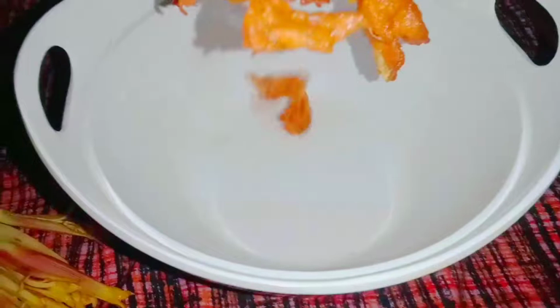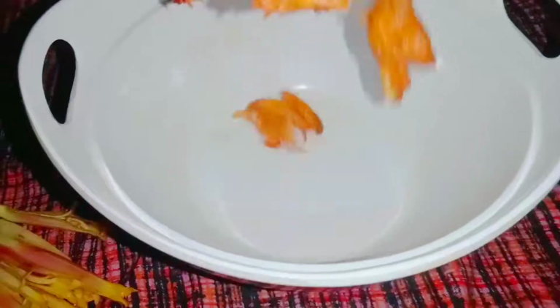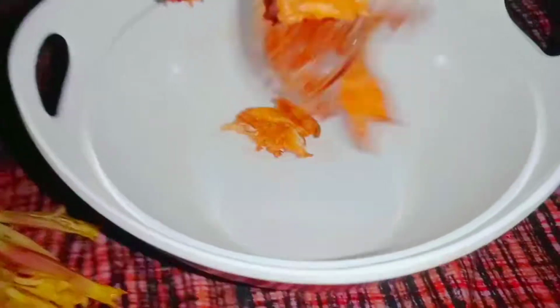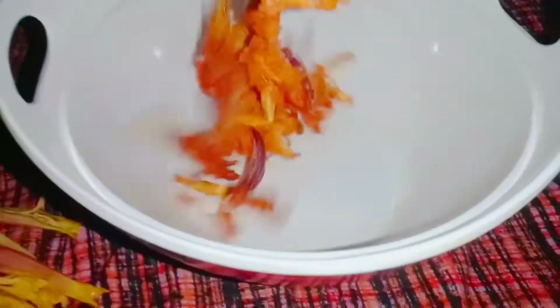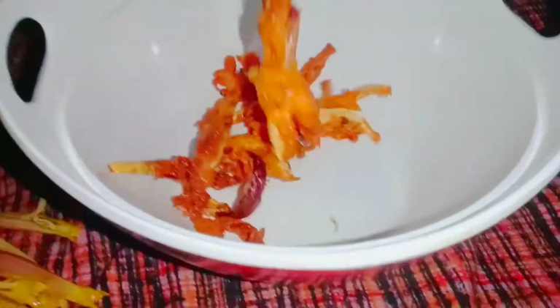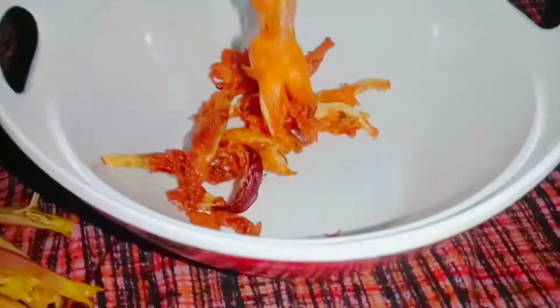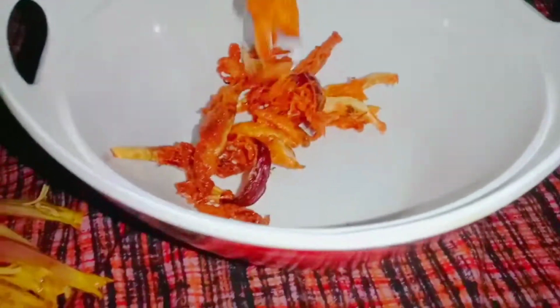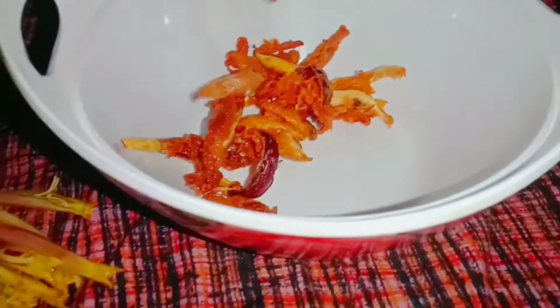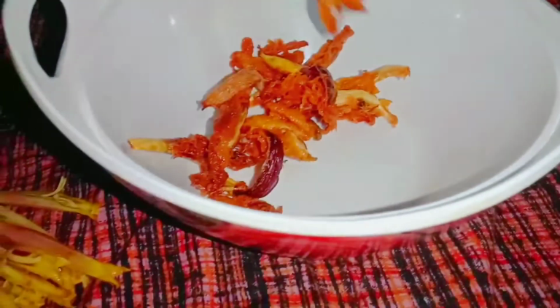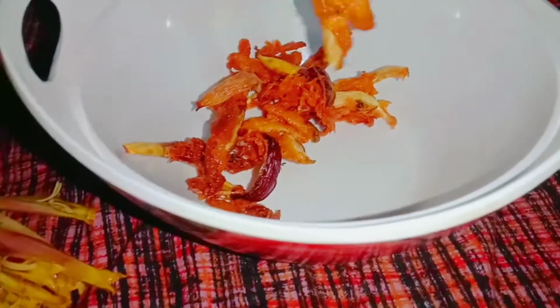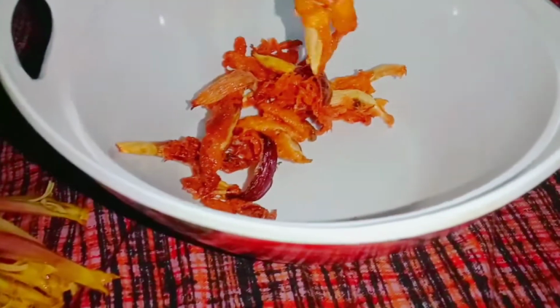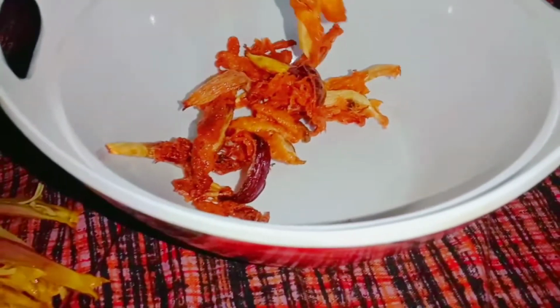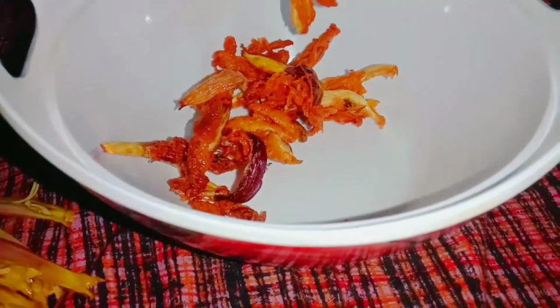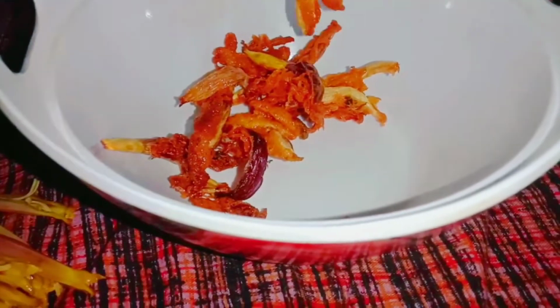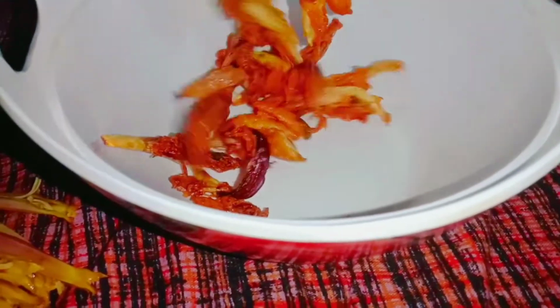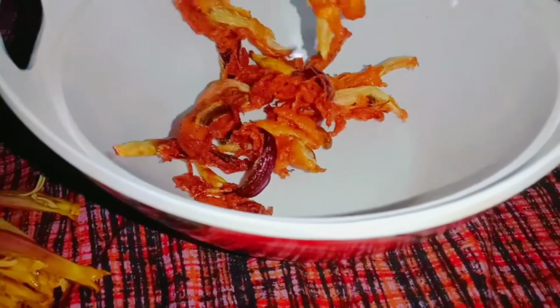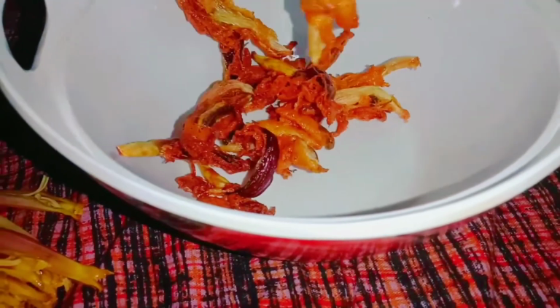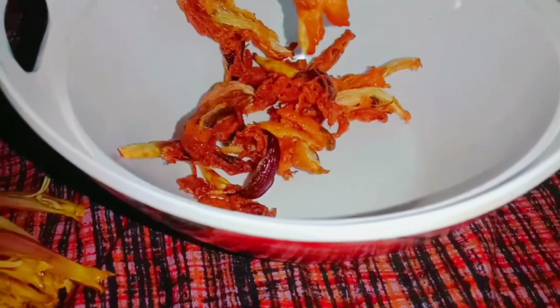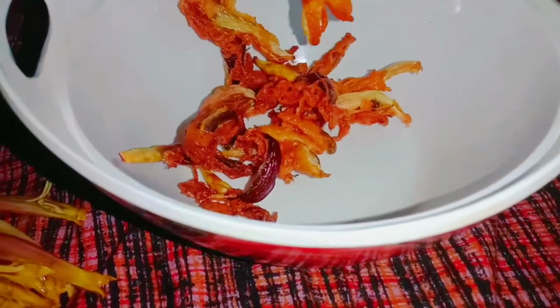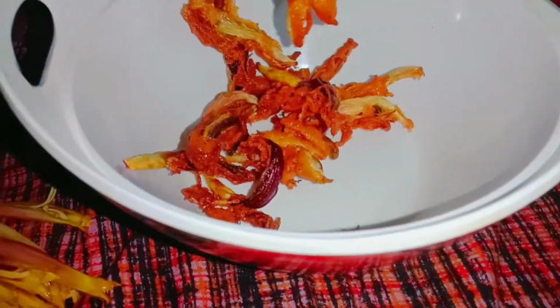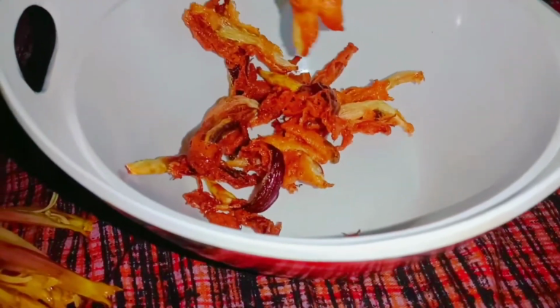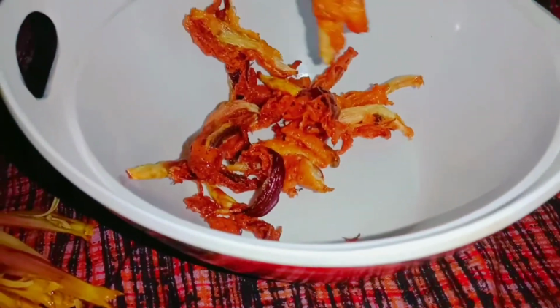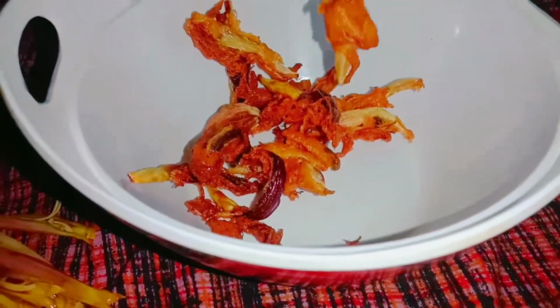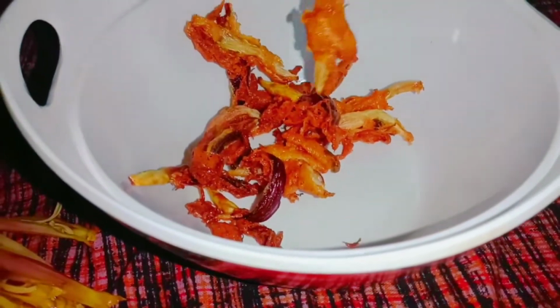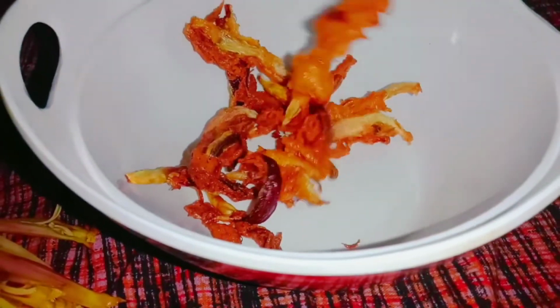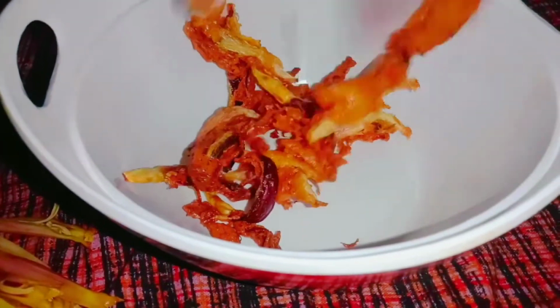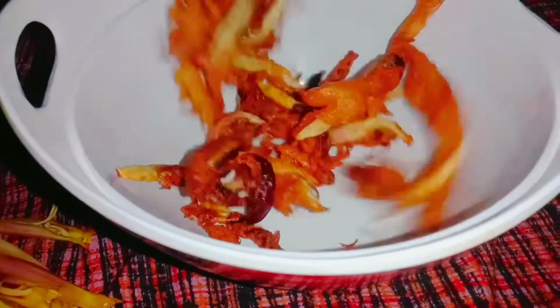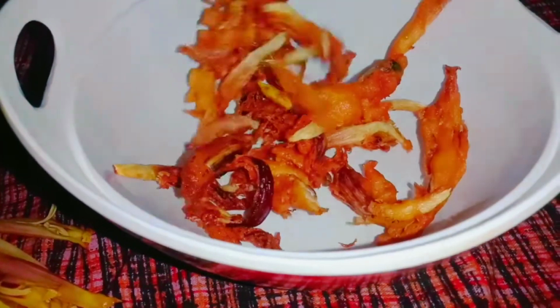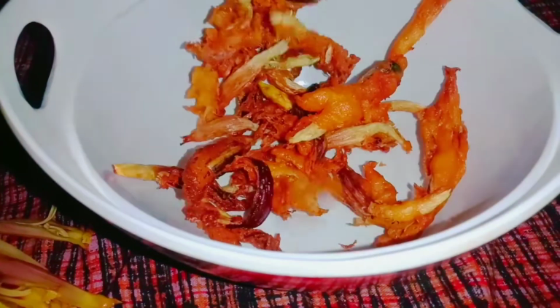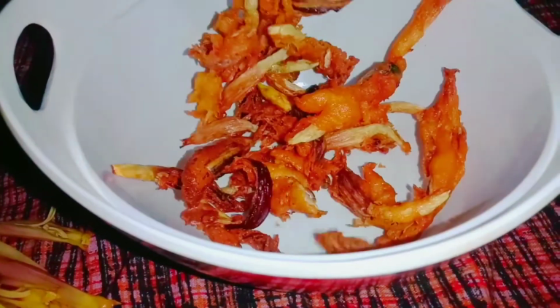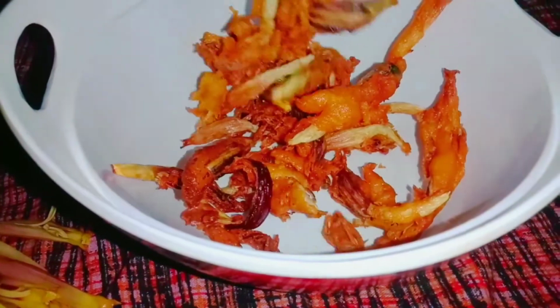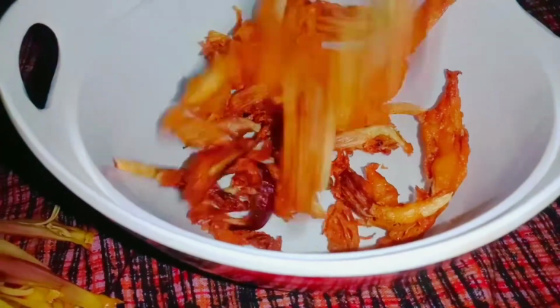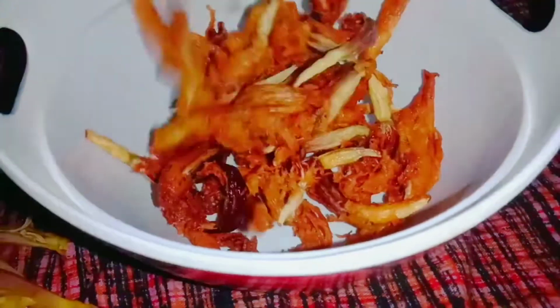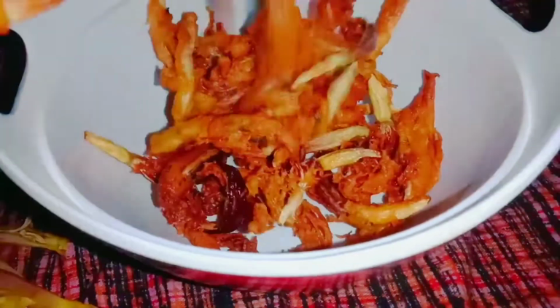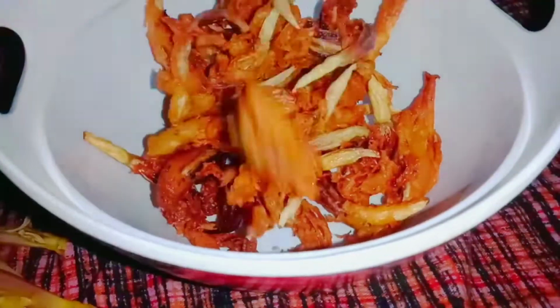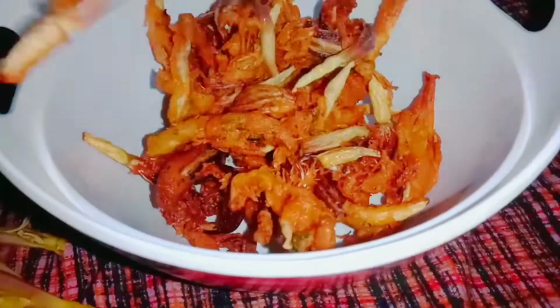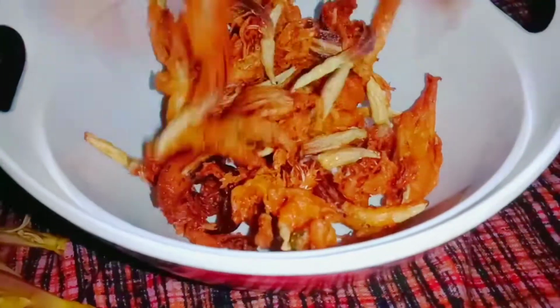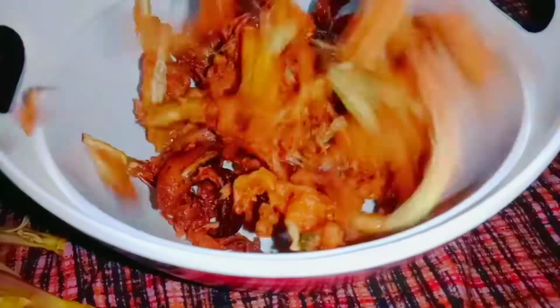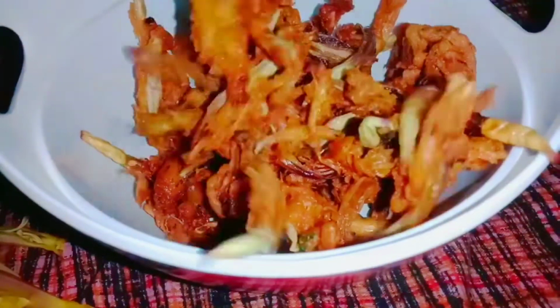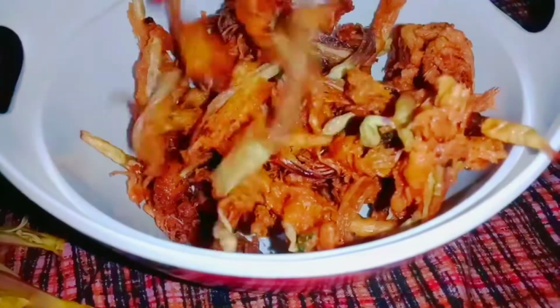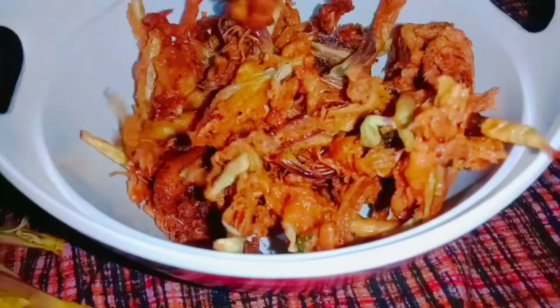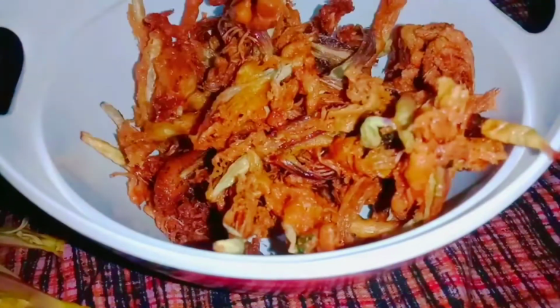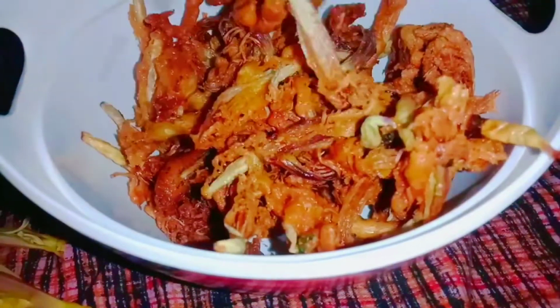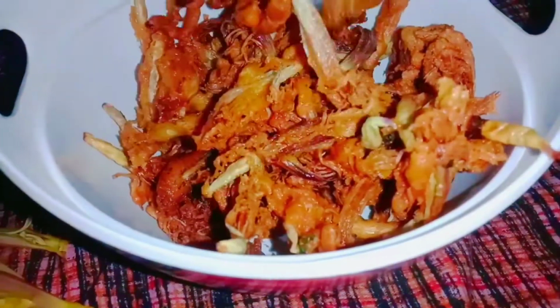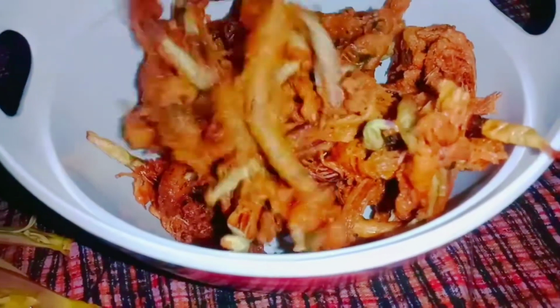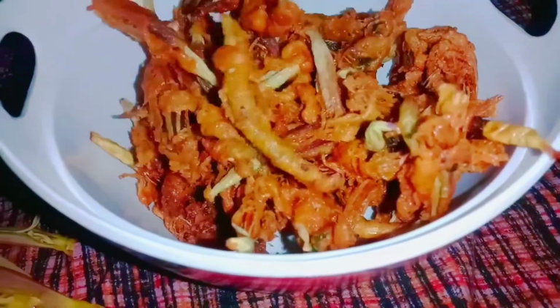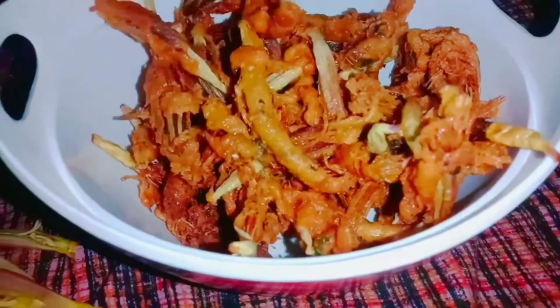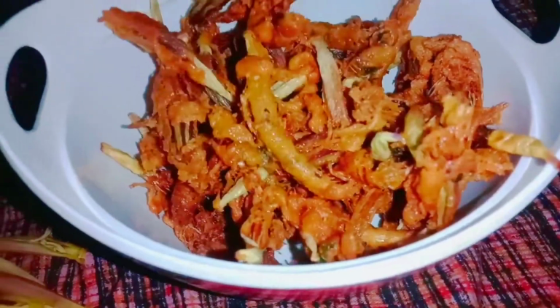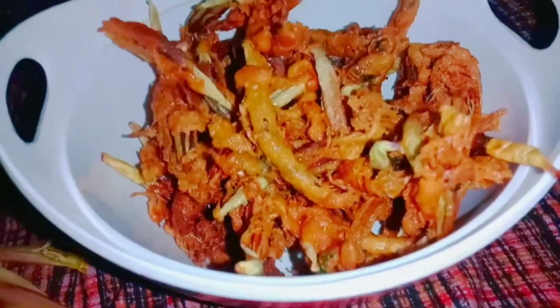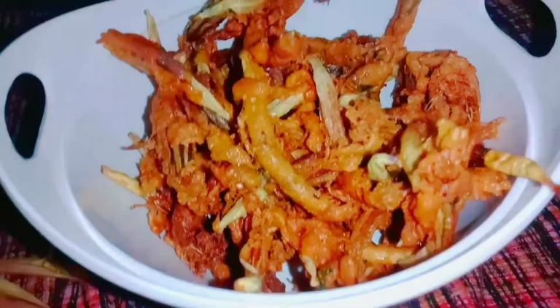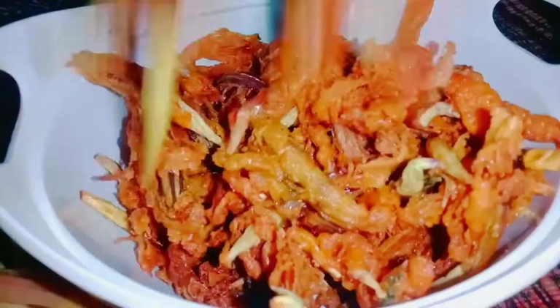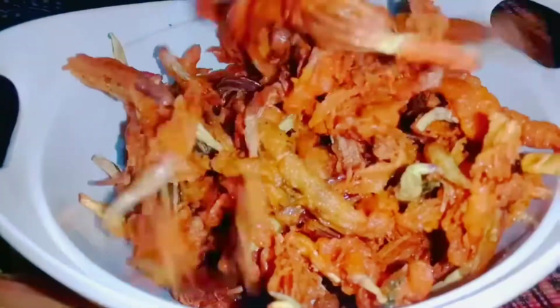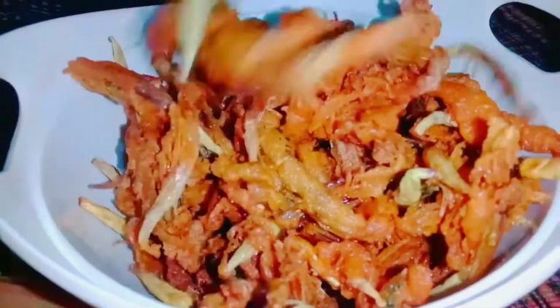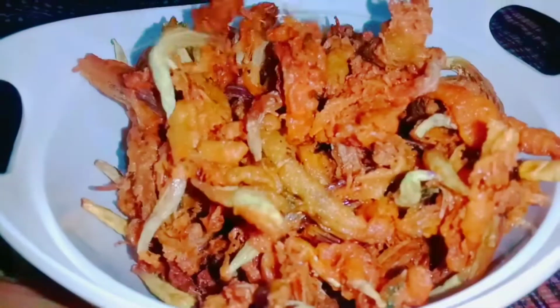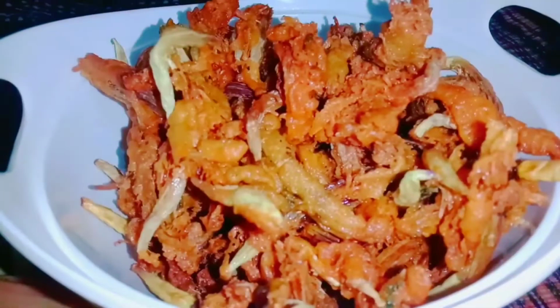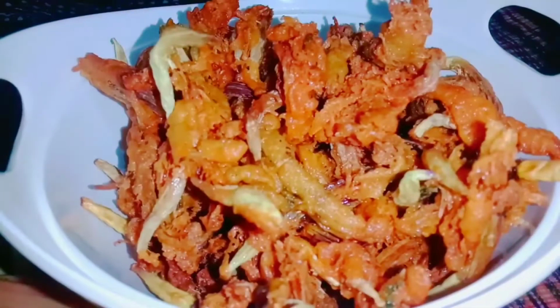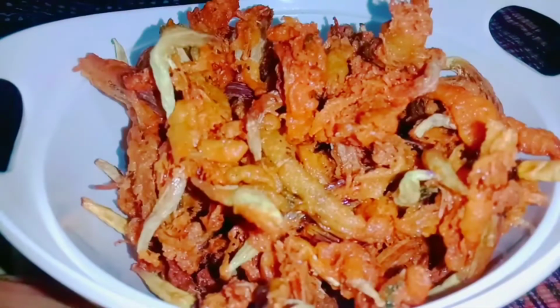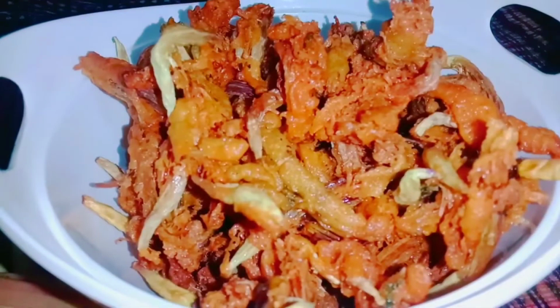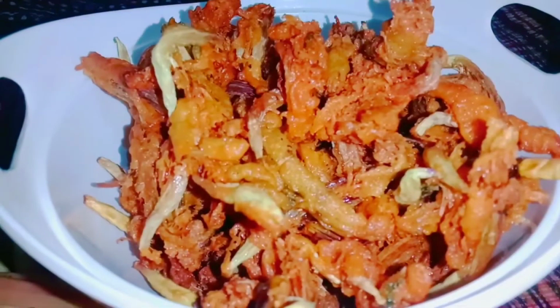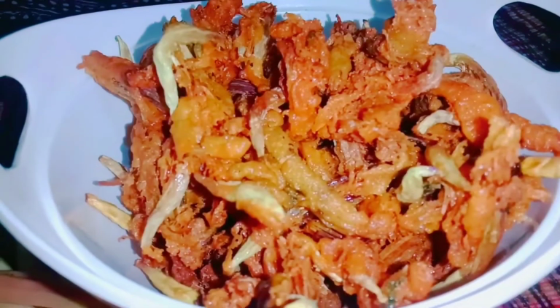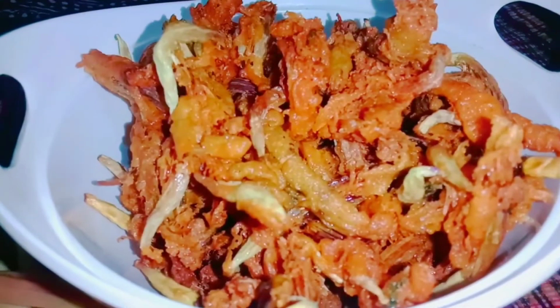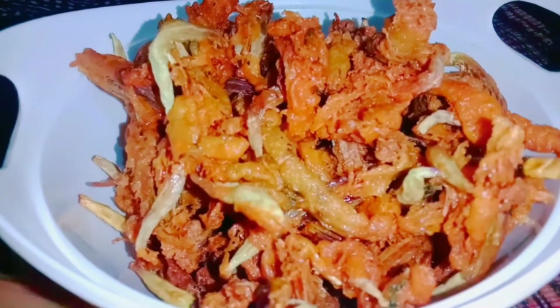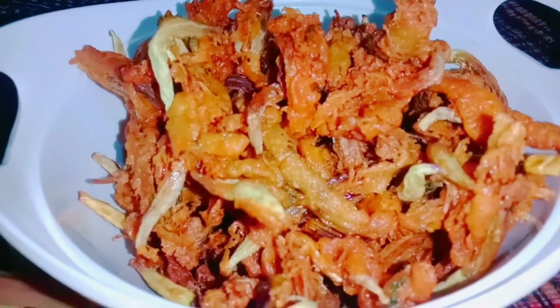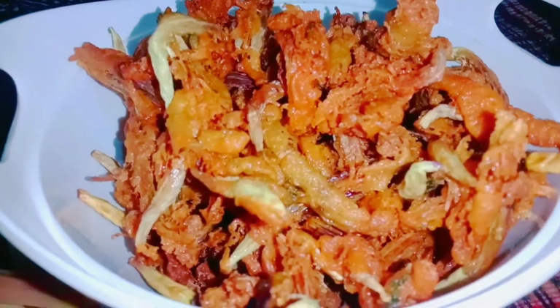Hello to all, welcome to Amadis Galaxy! In this video, I am going to make this one very simple and crispy.